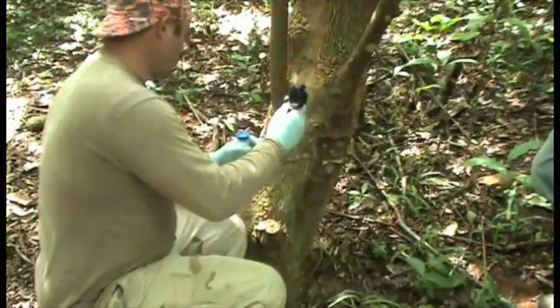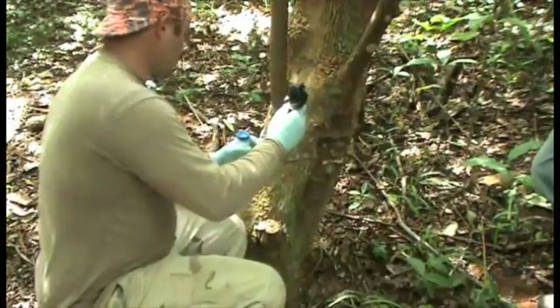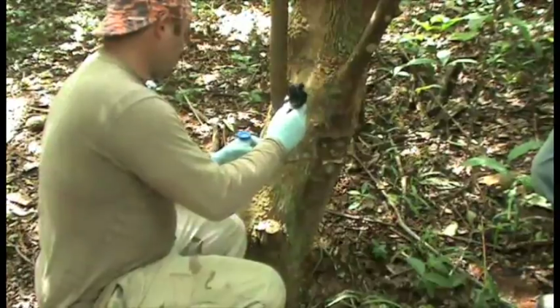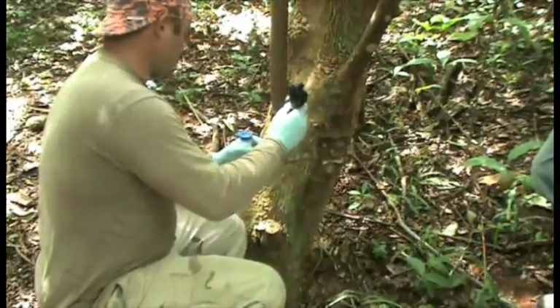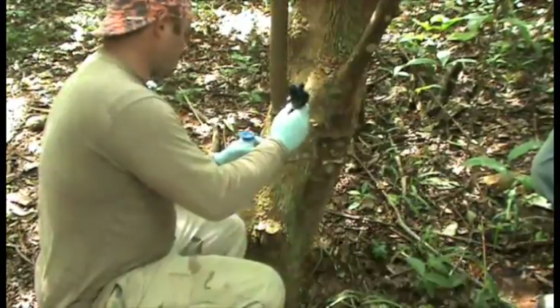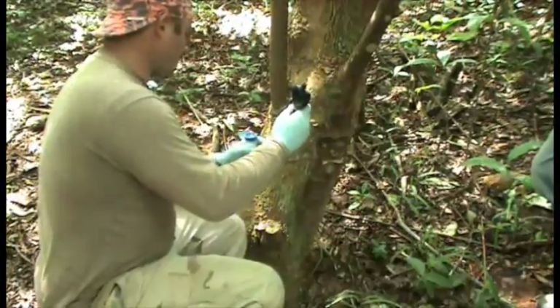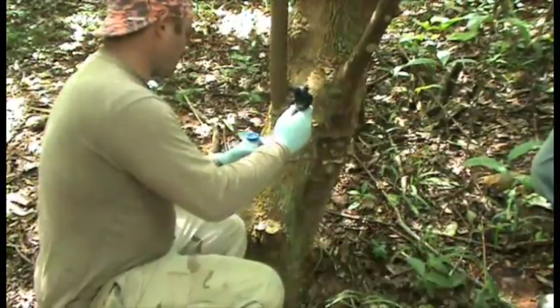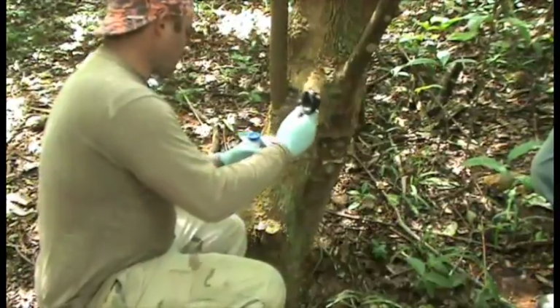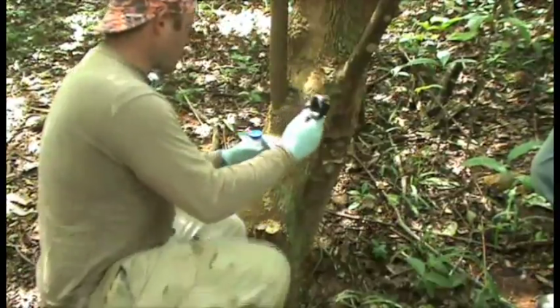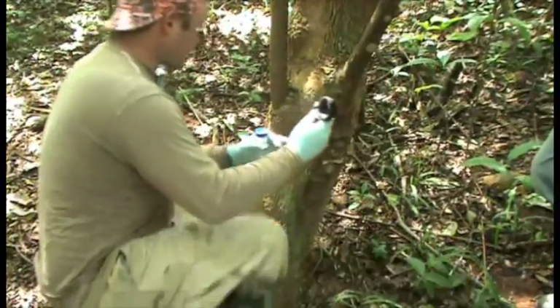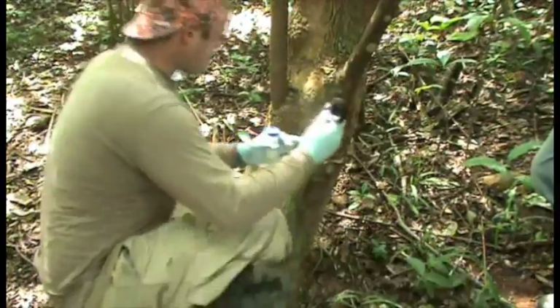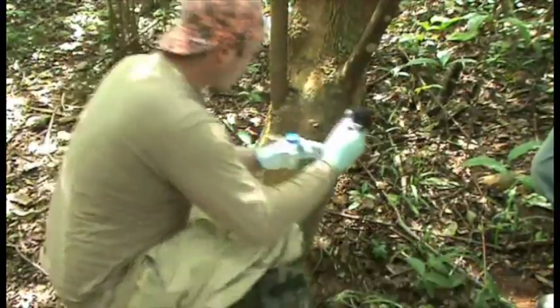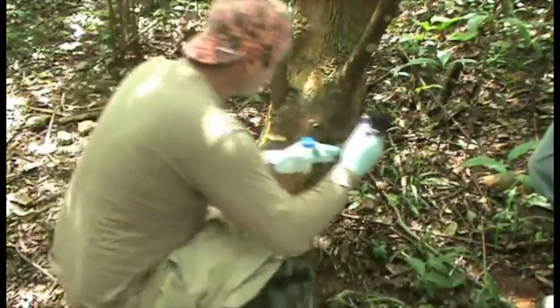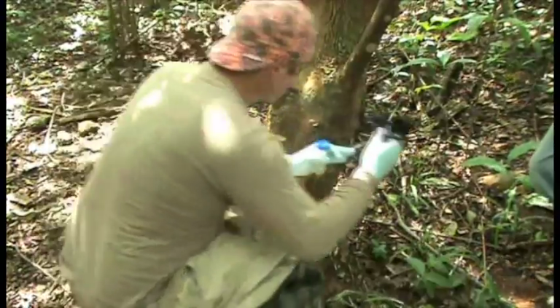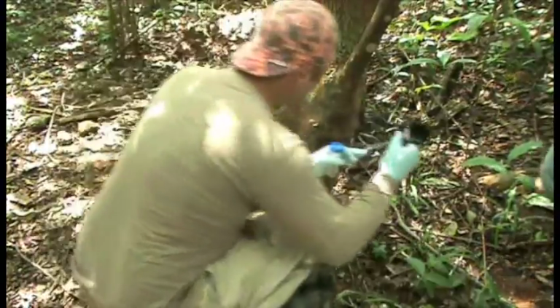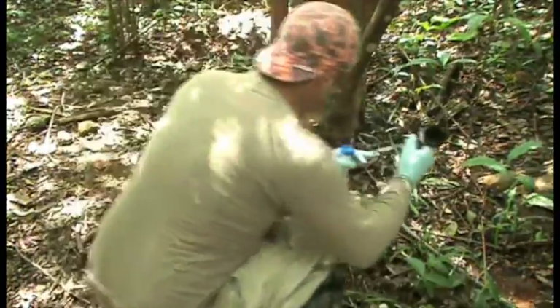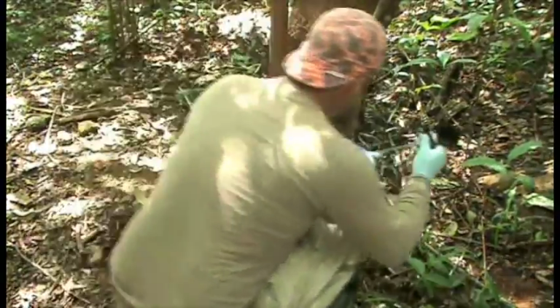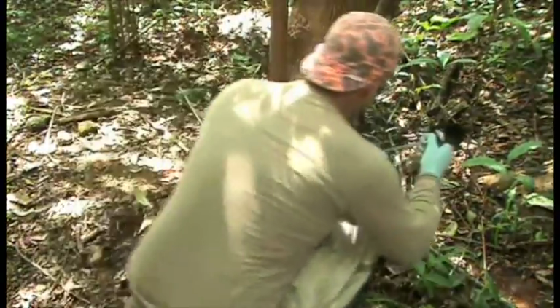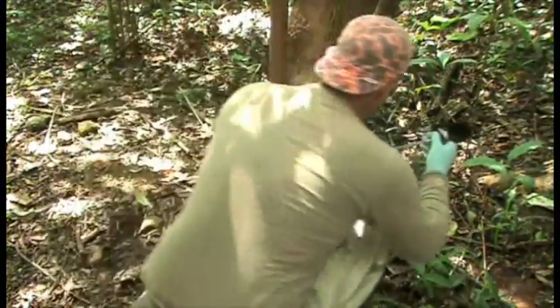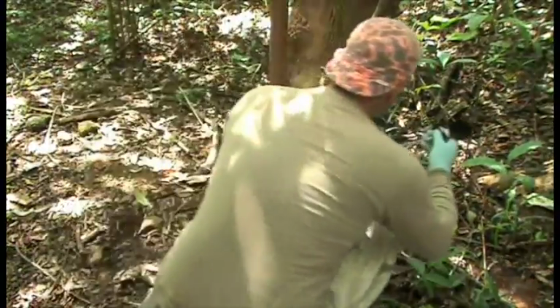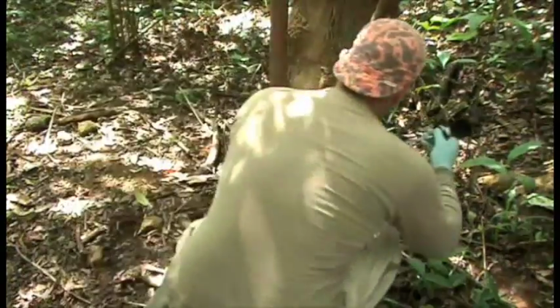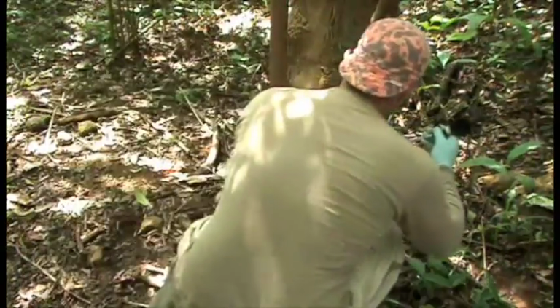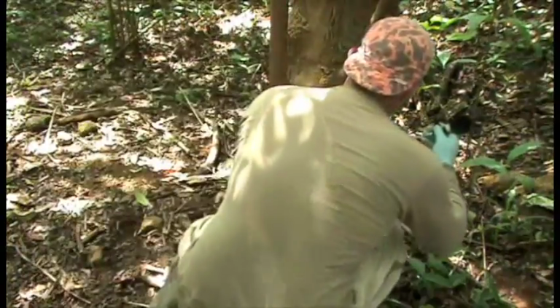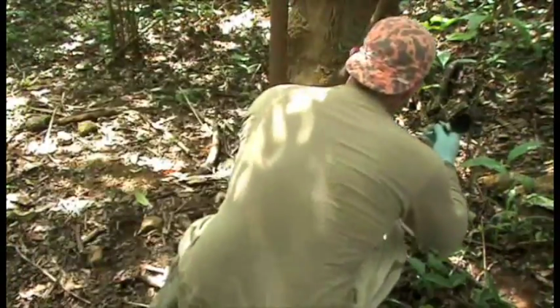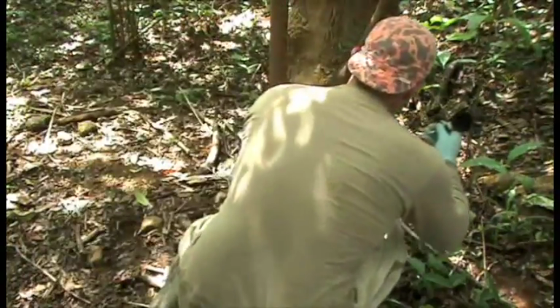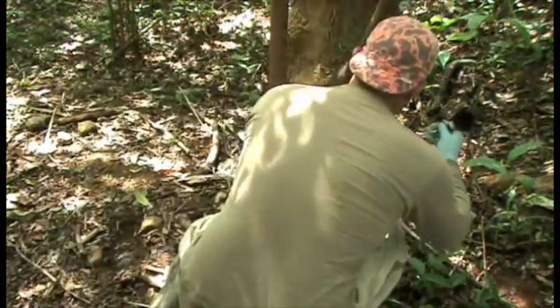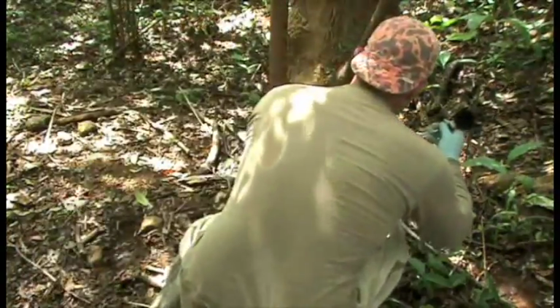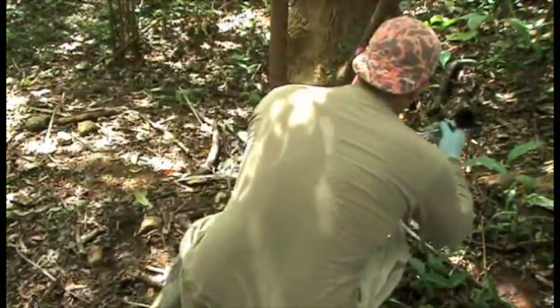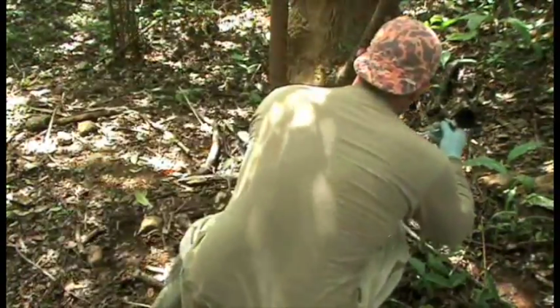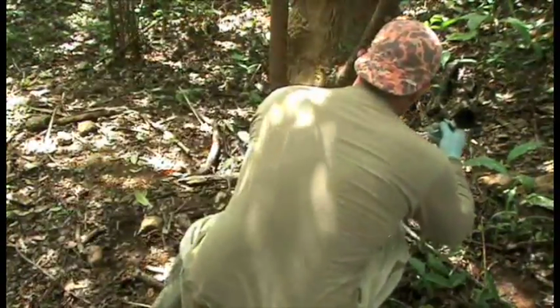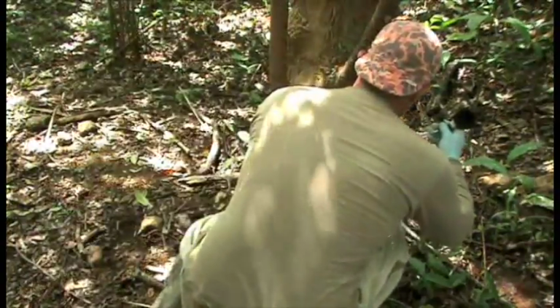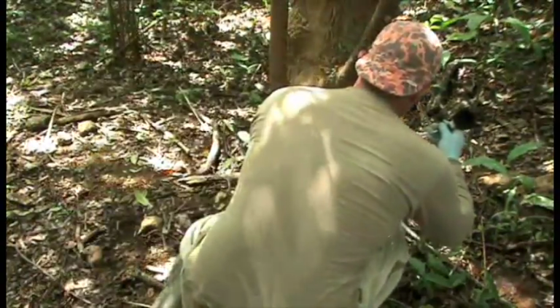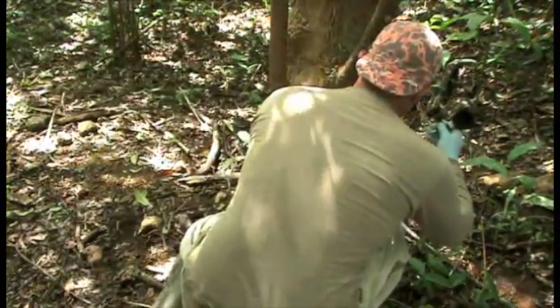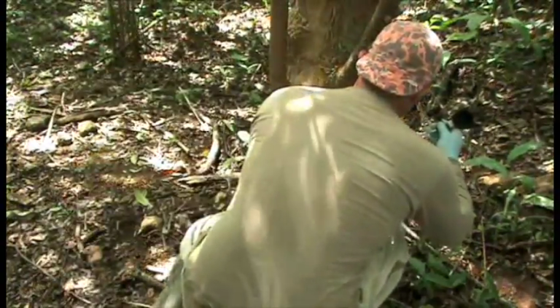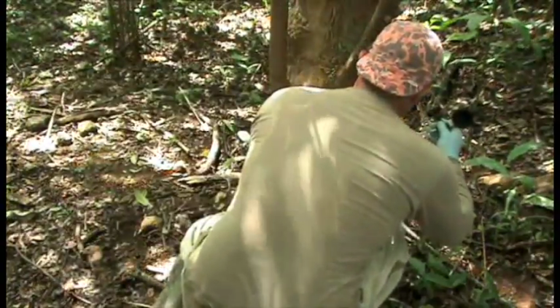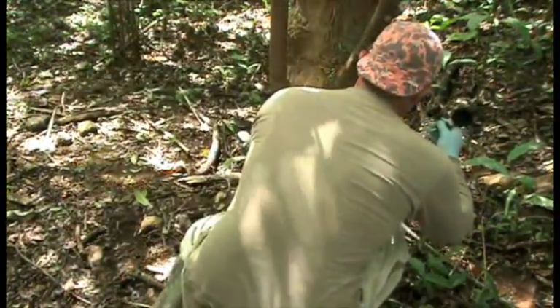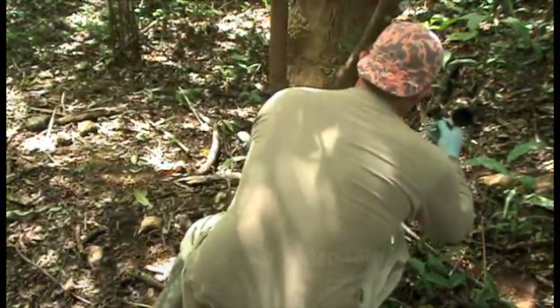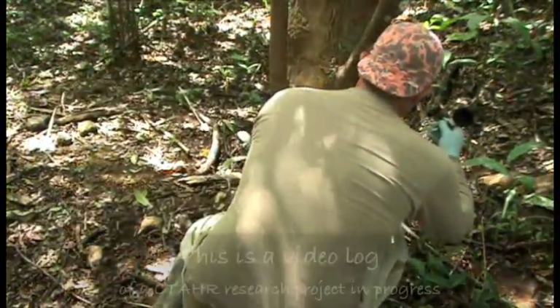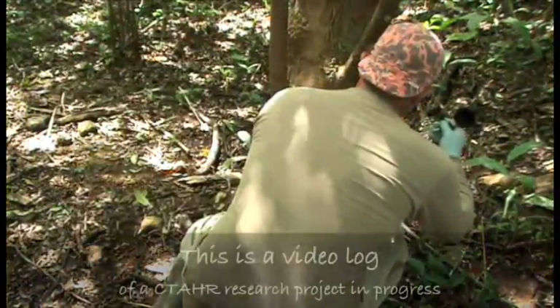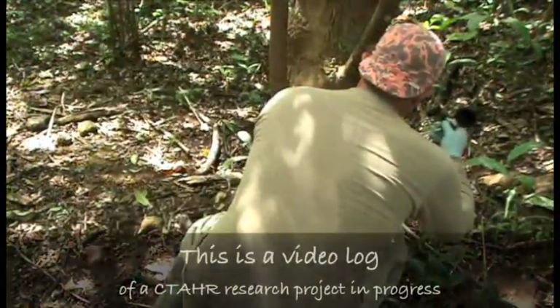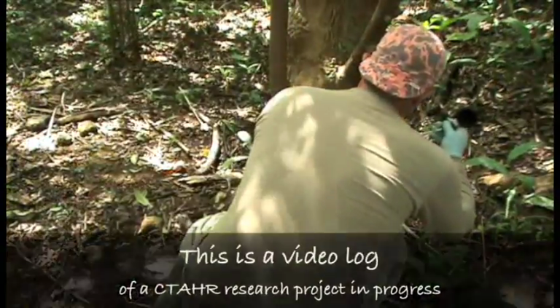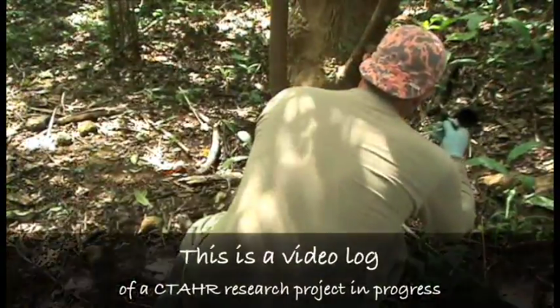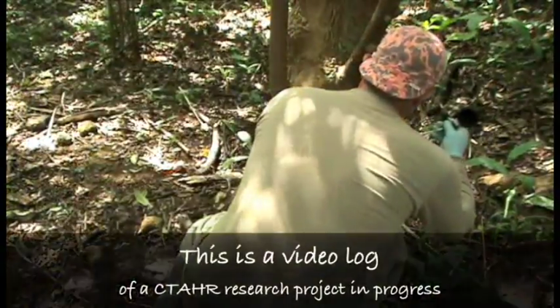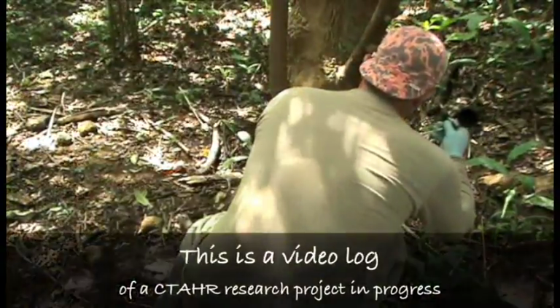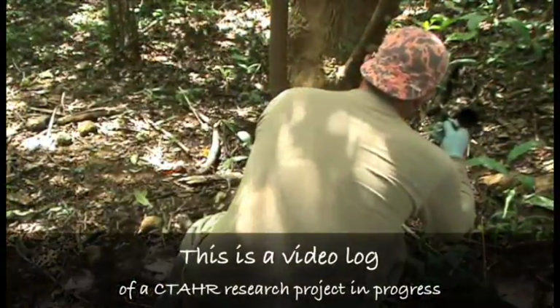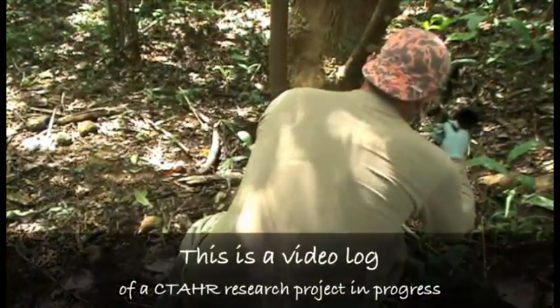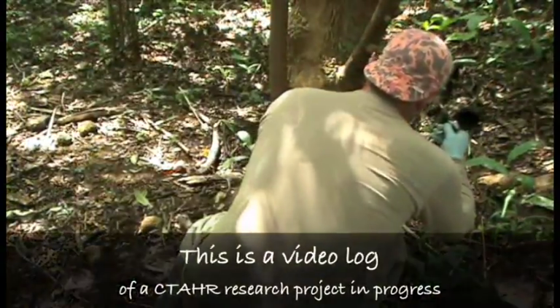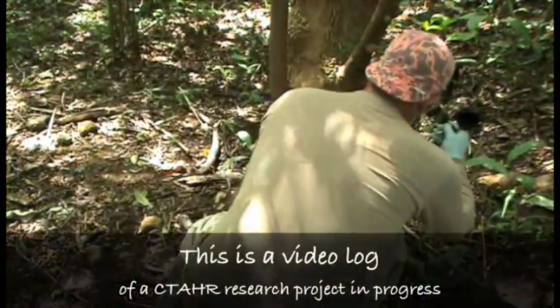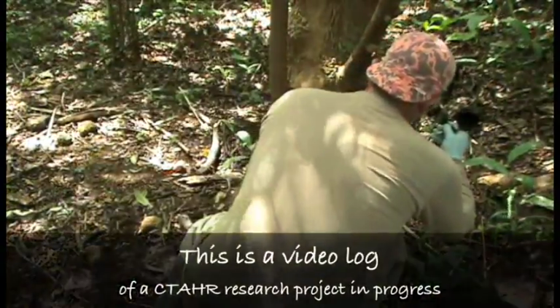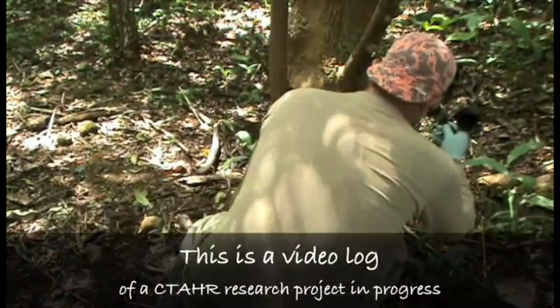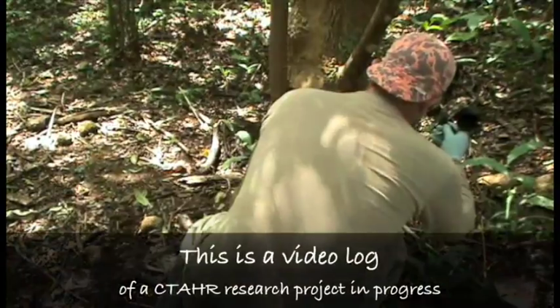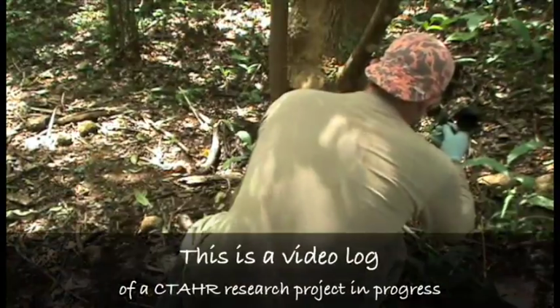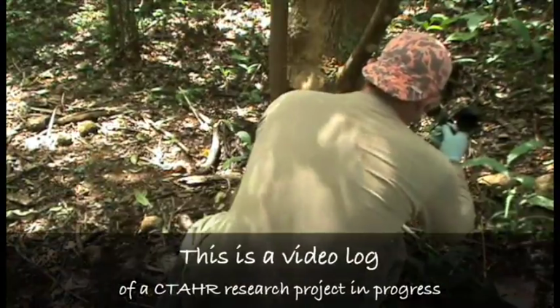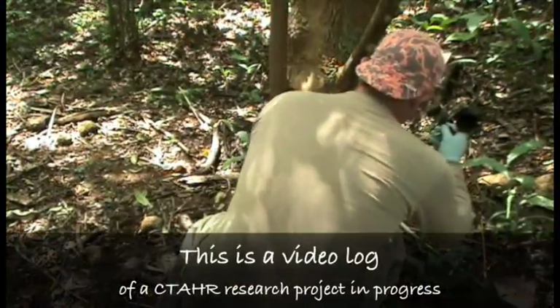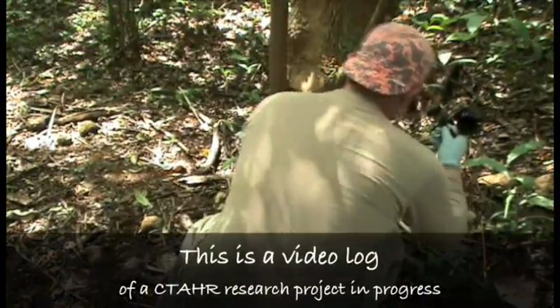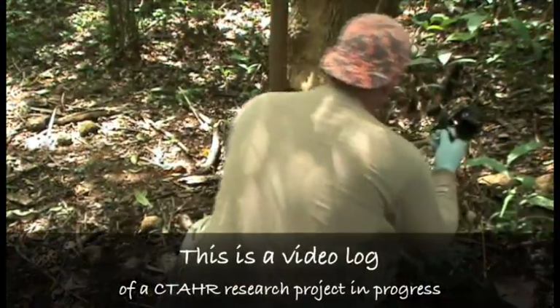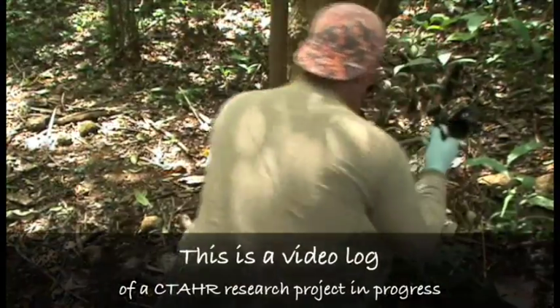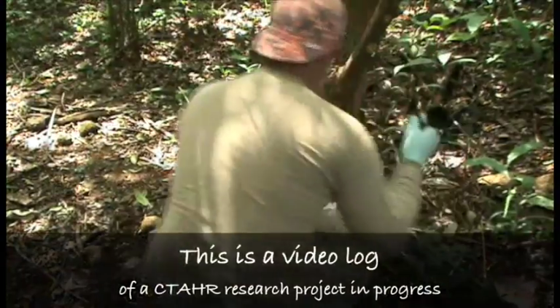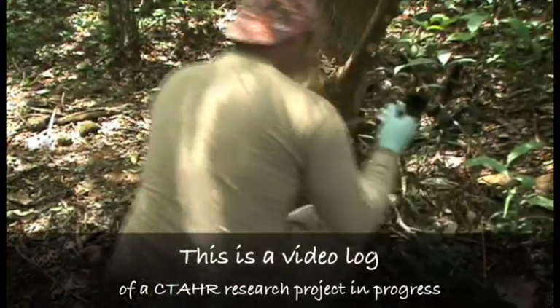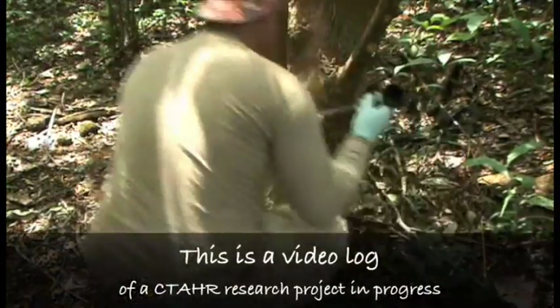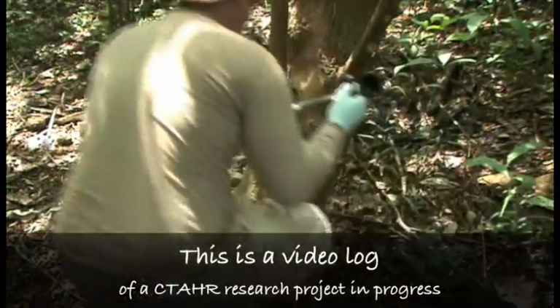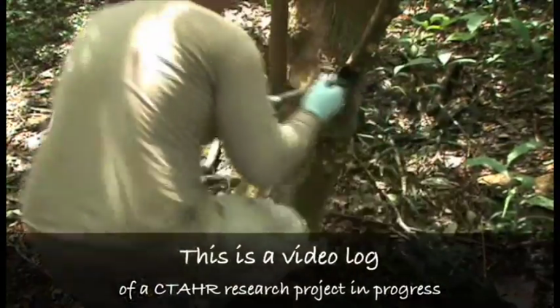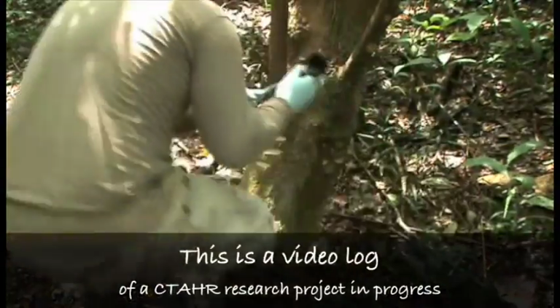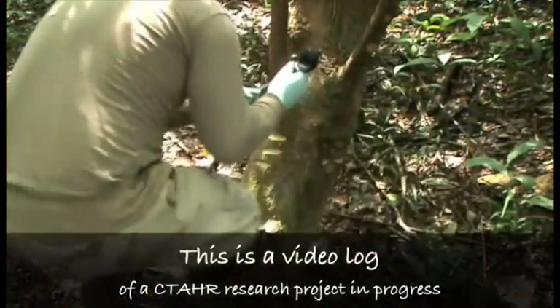I'll make sure to get the herbicide around the entire base of the plant, covering the full circumference of the frill cuts.